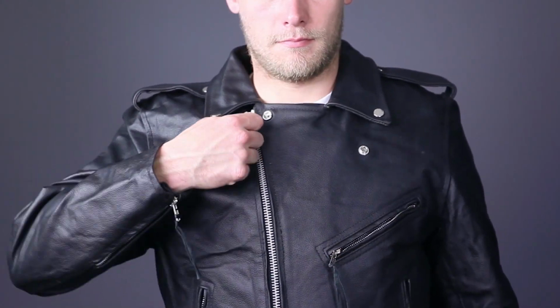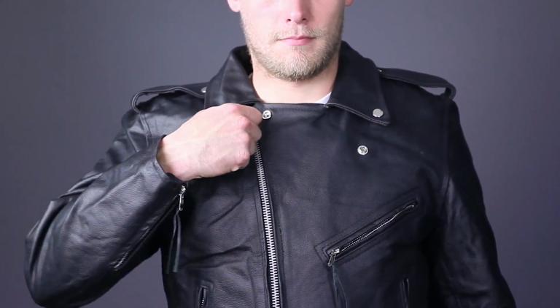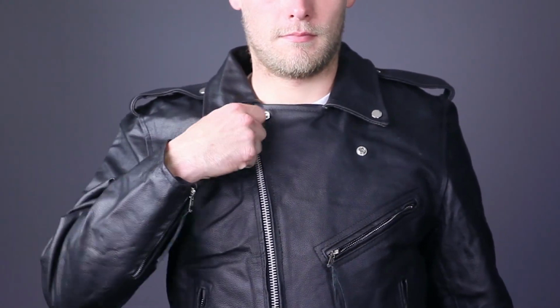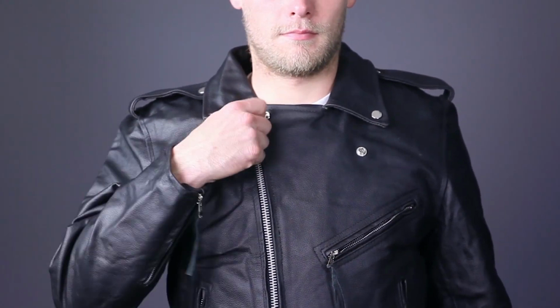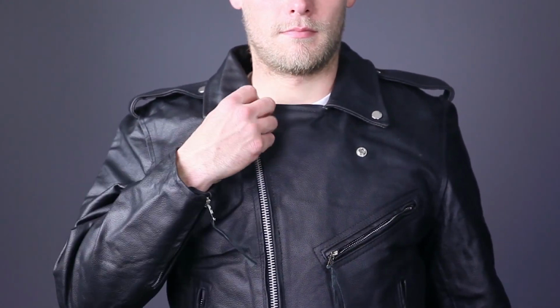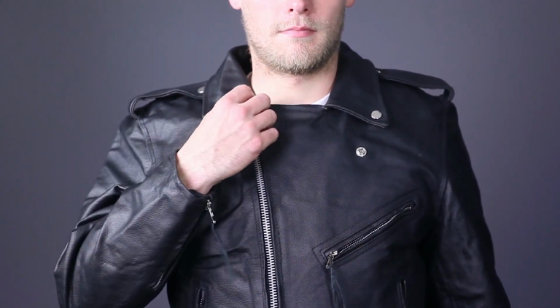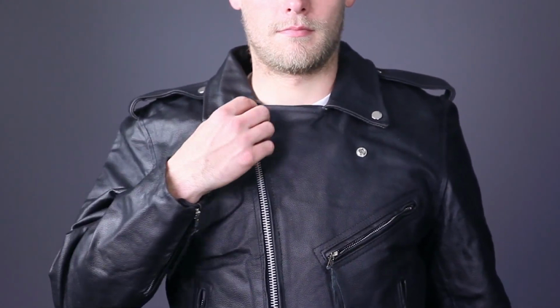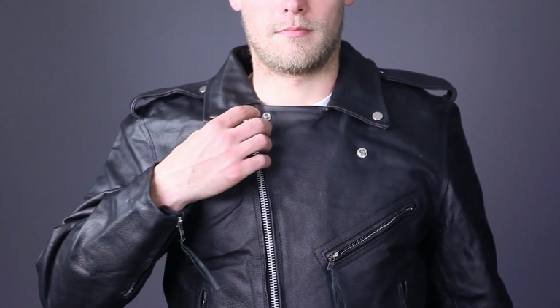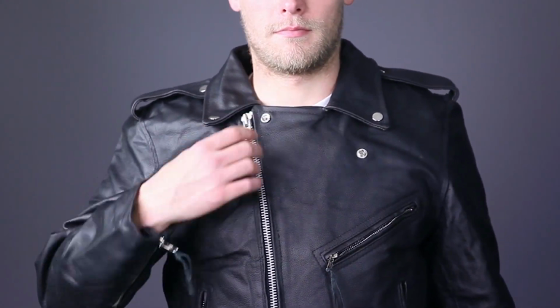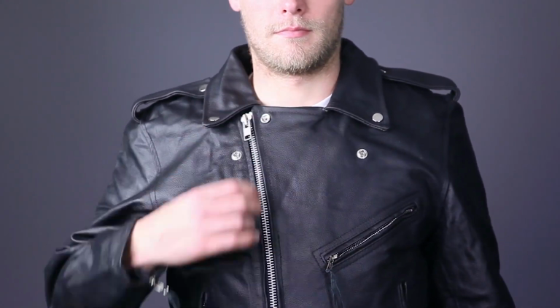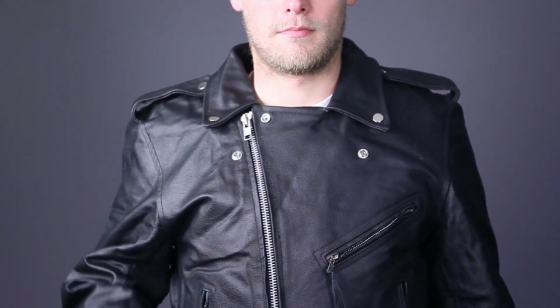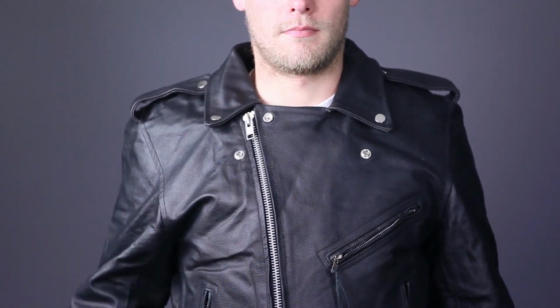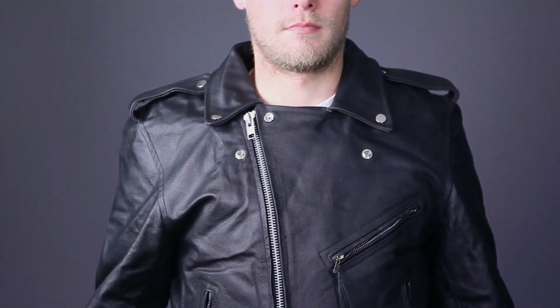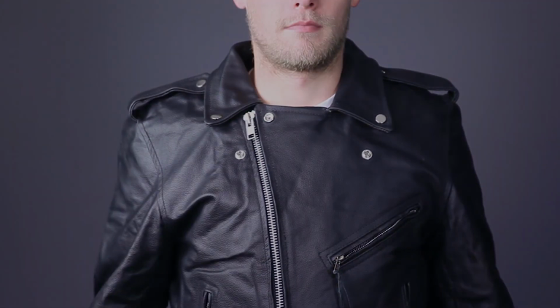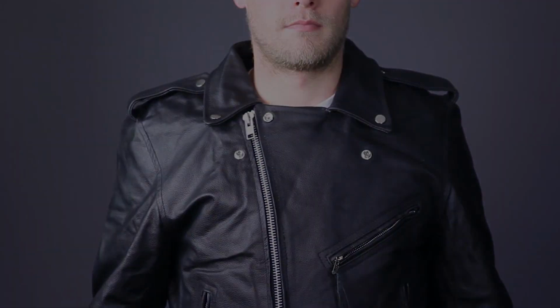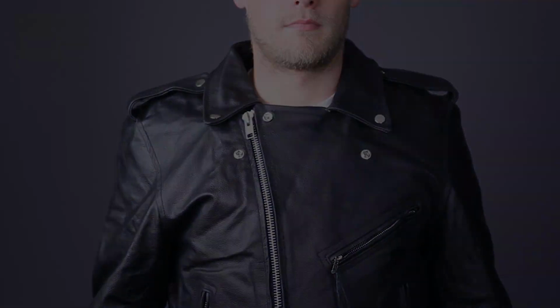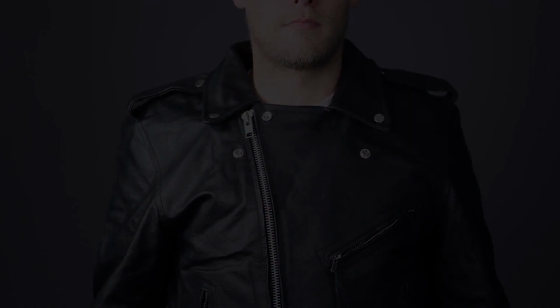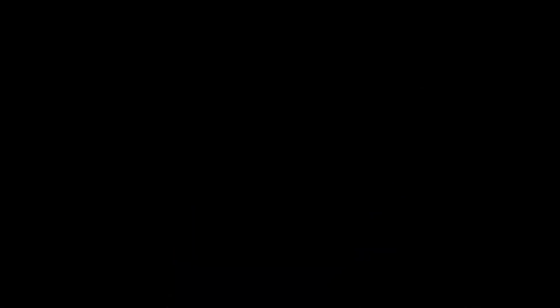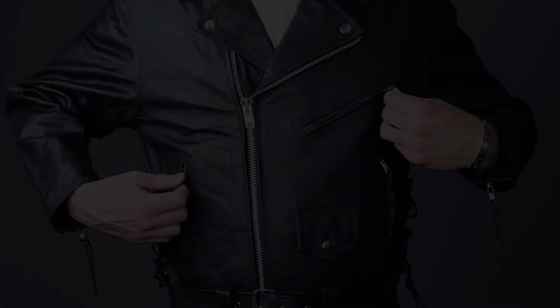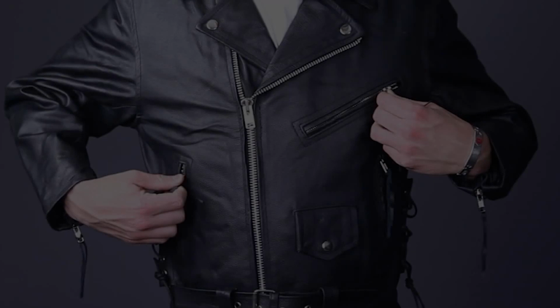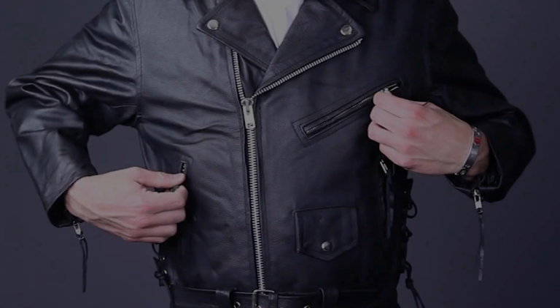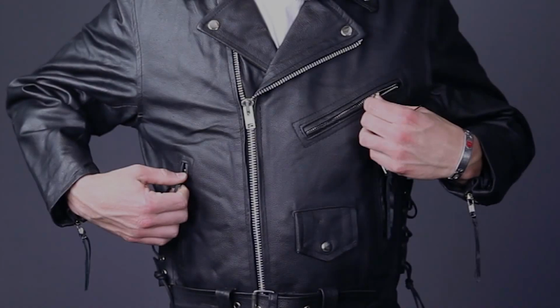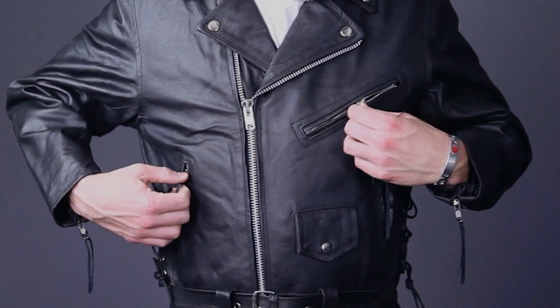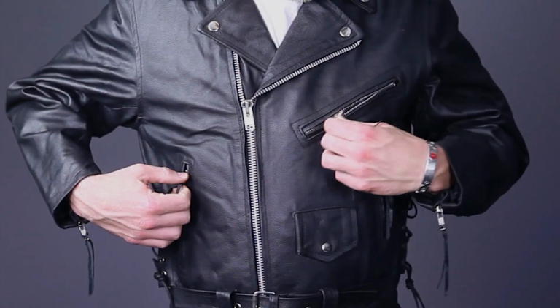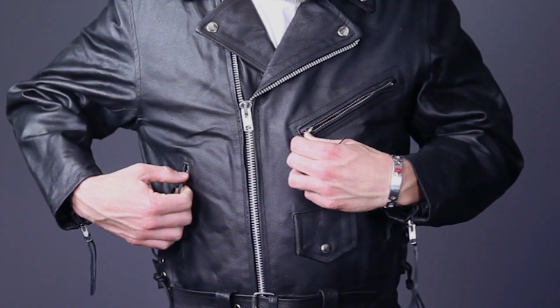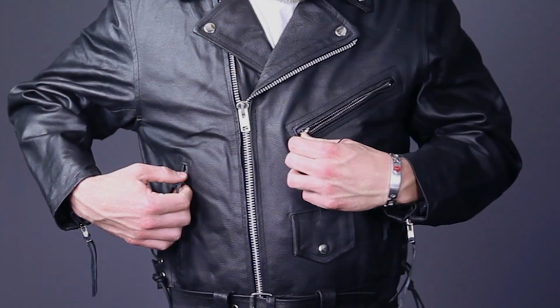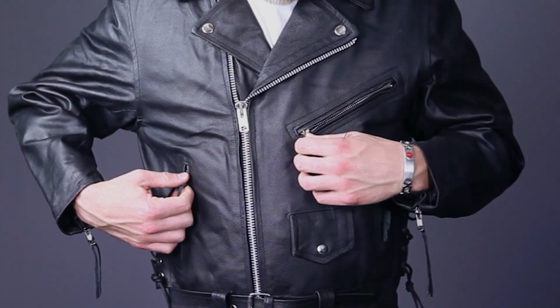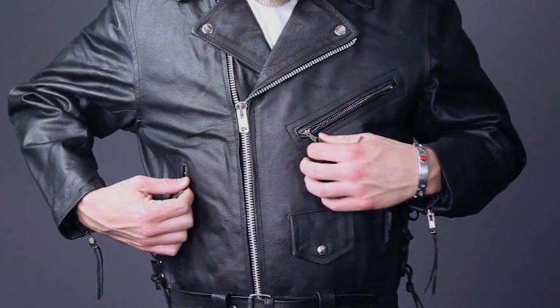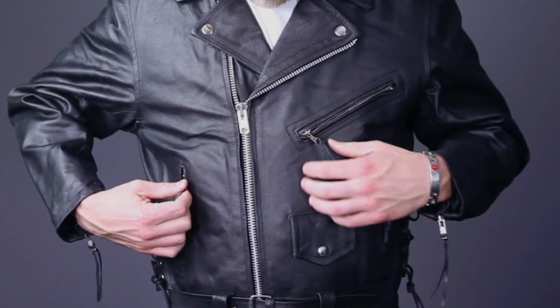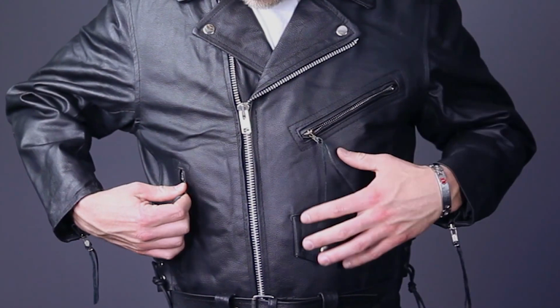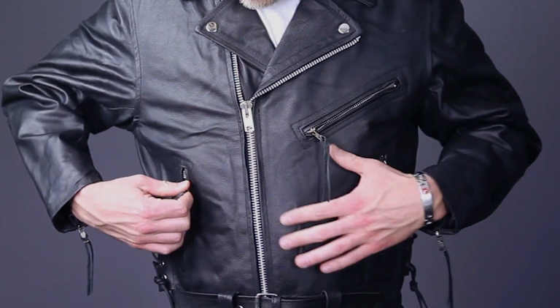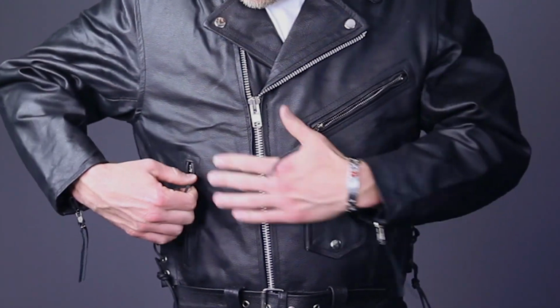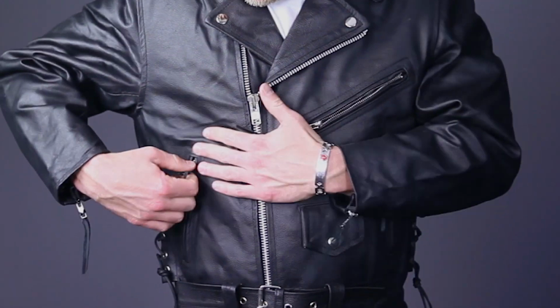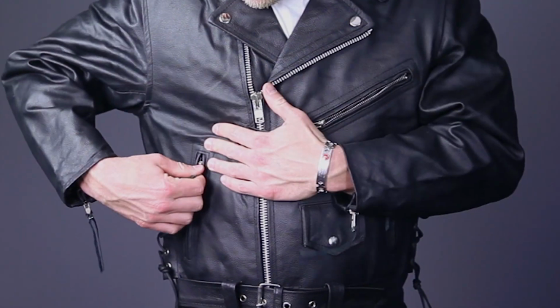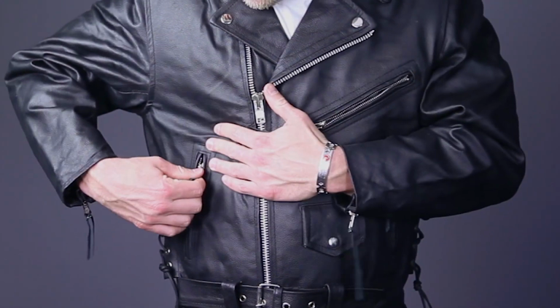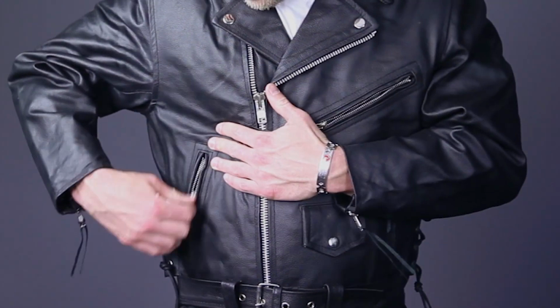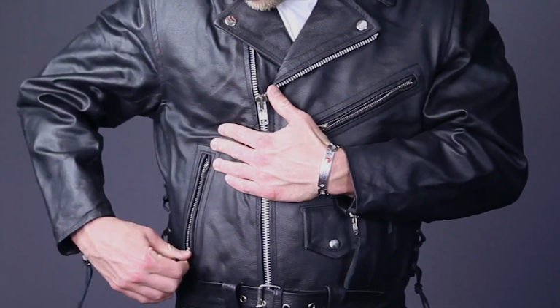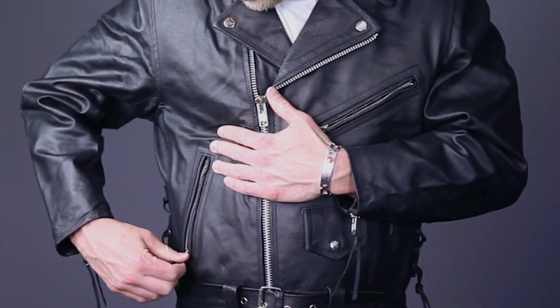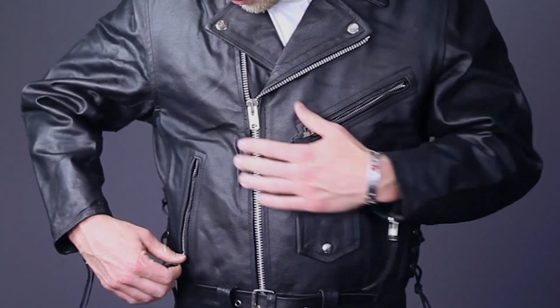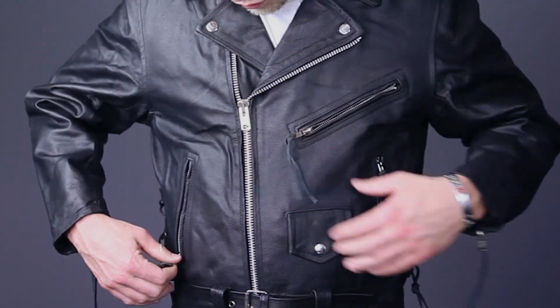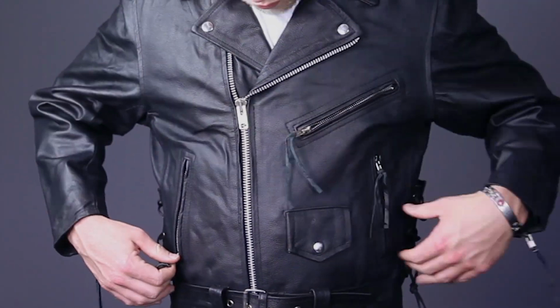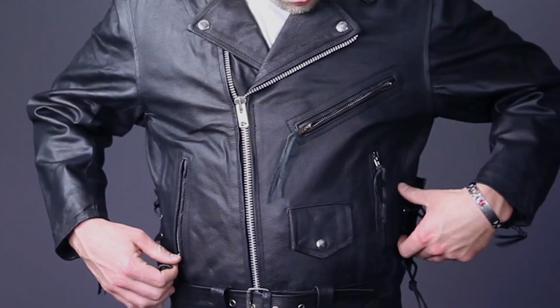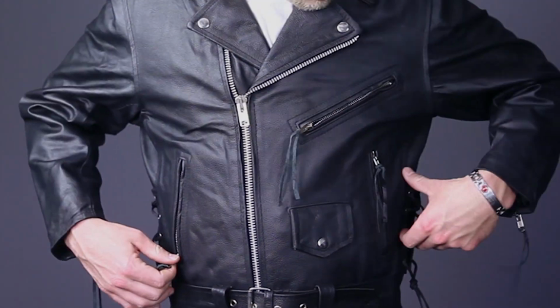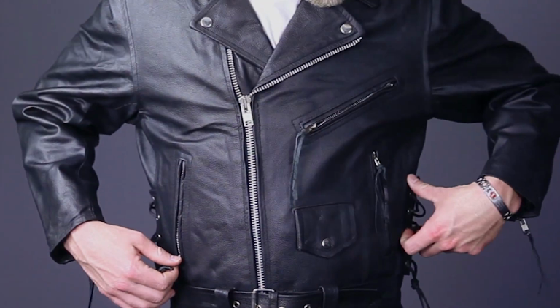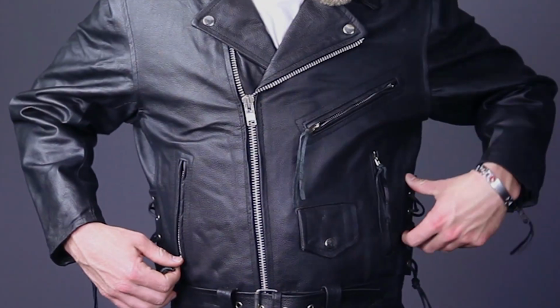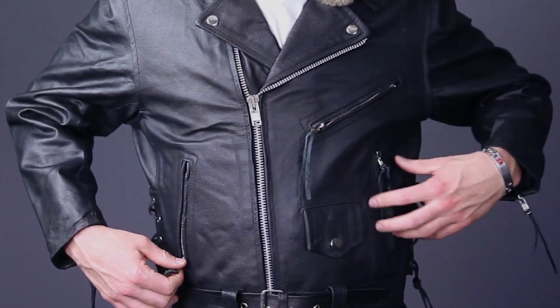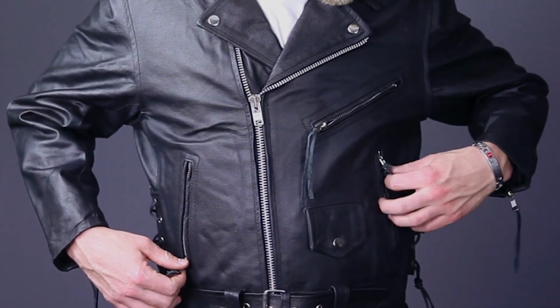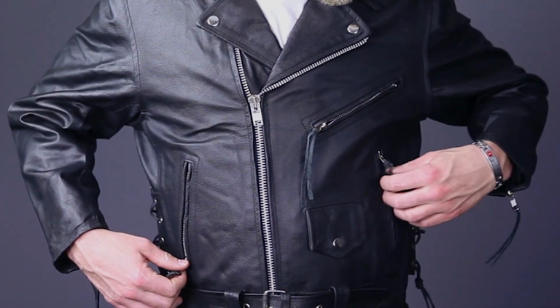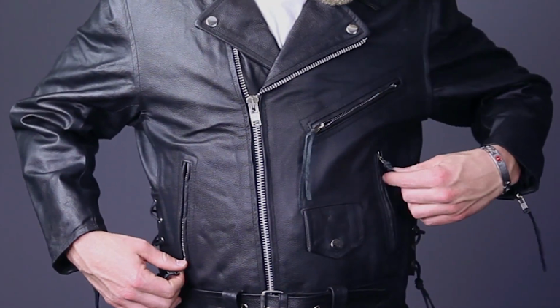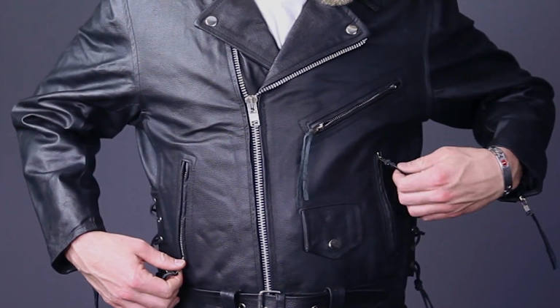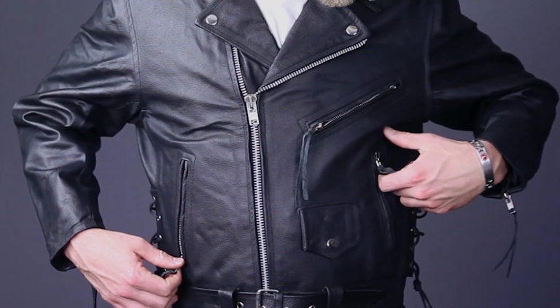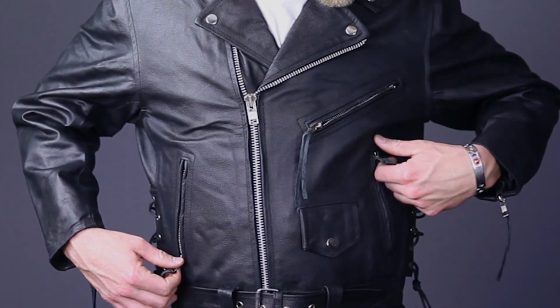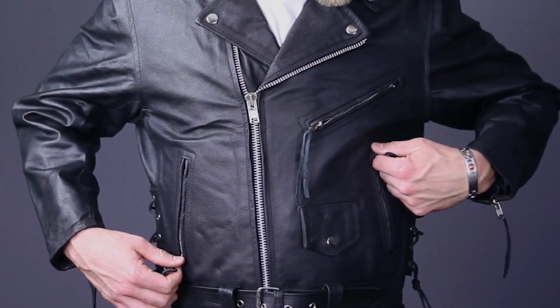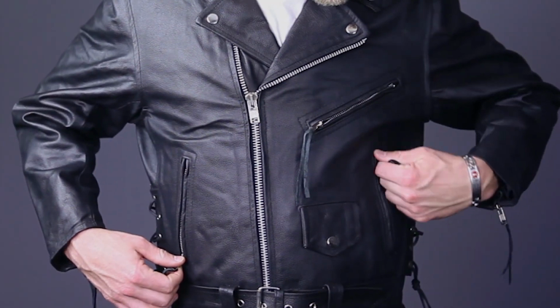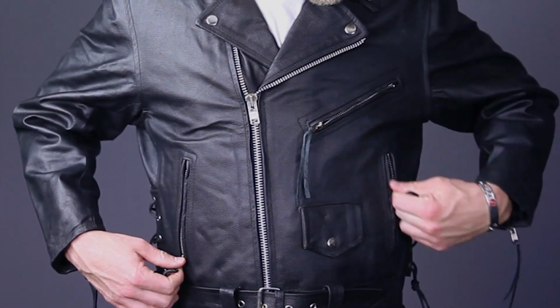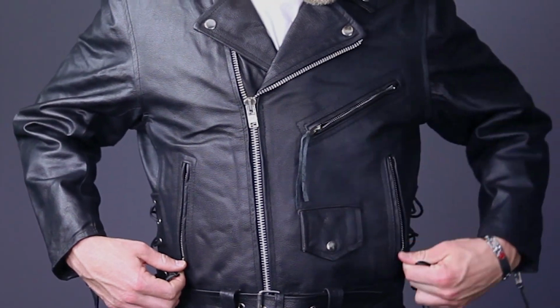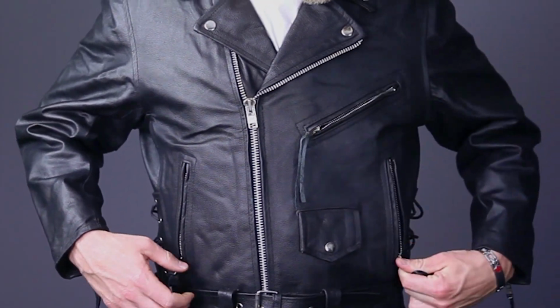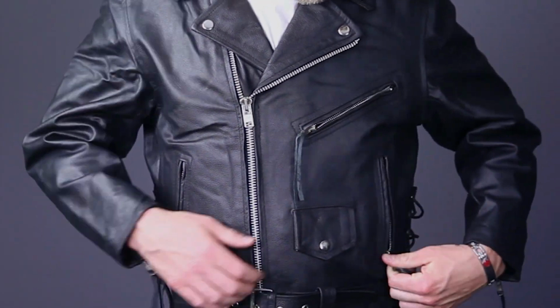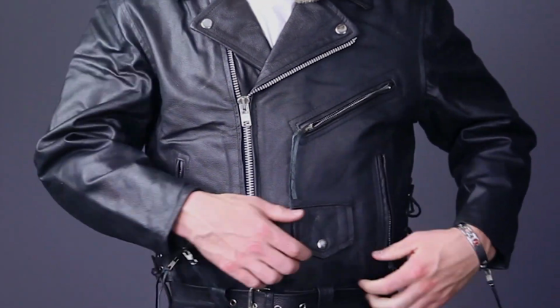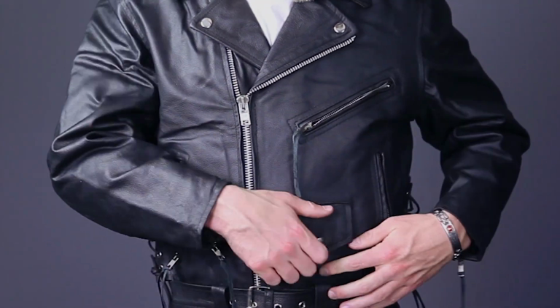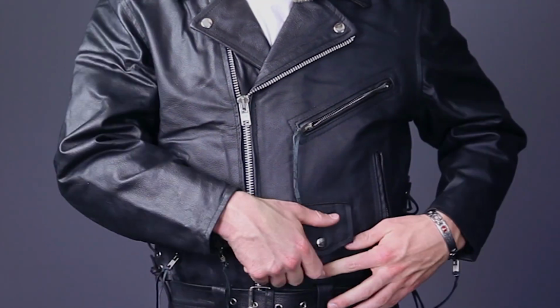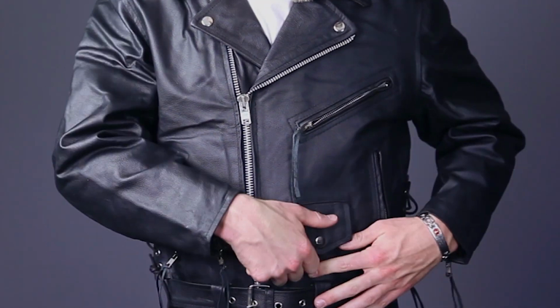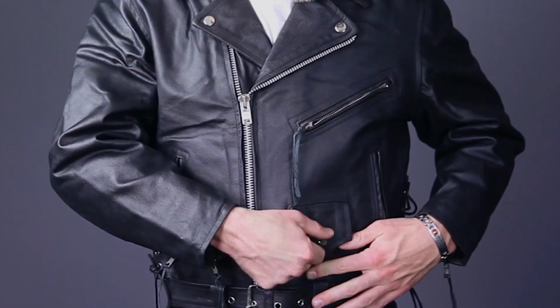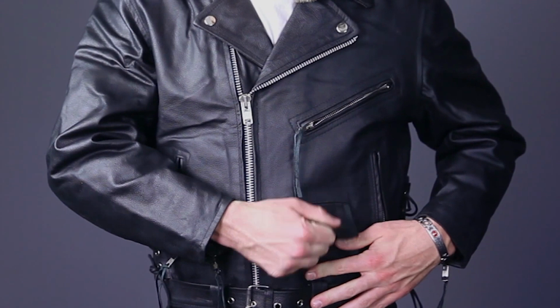The front features four pockets, including two zippered hand warmer pockets, a zippered pocket on the ribs, and a pocket watch pocket with a flap and snap closure.